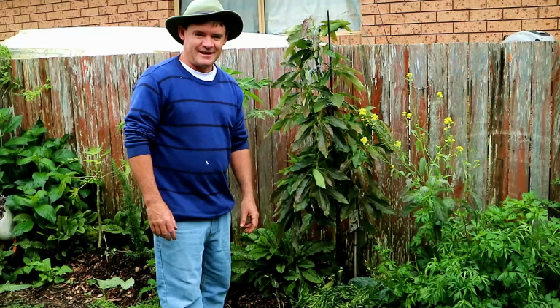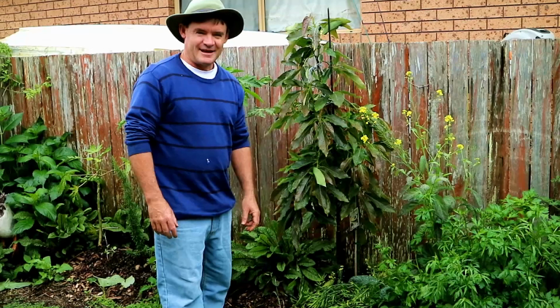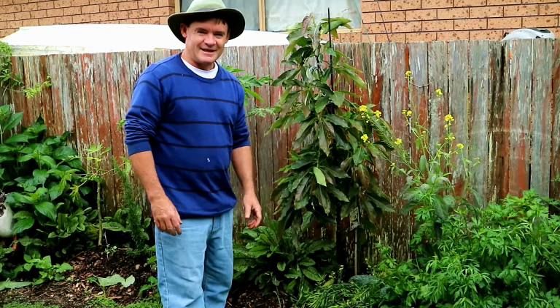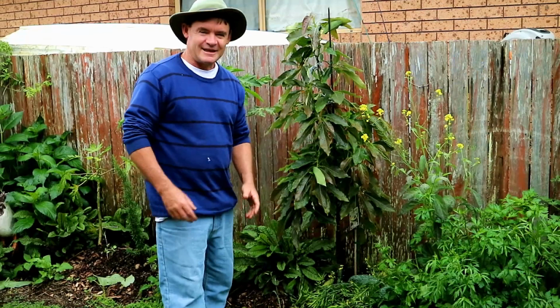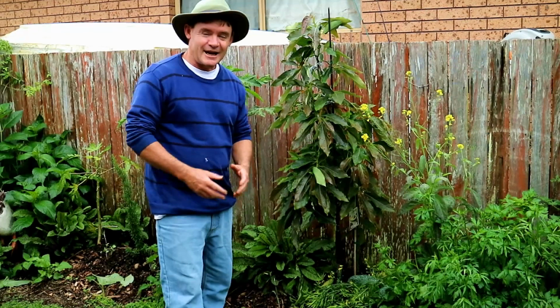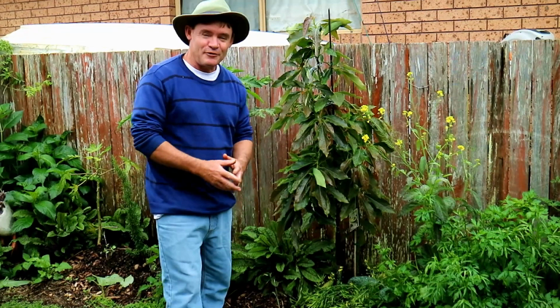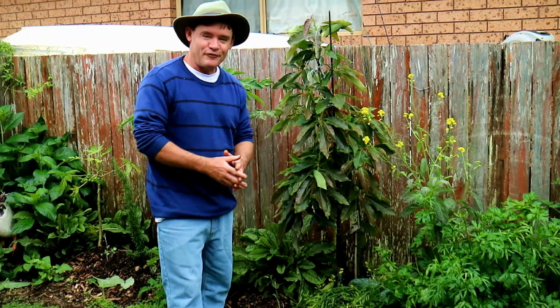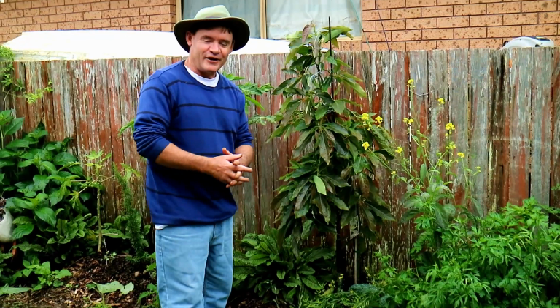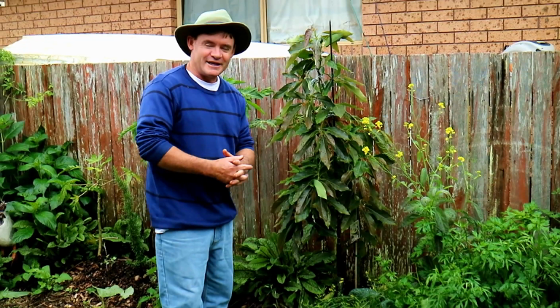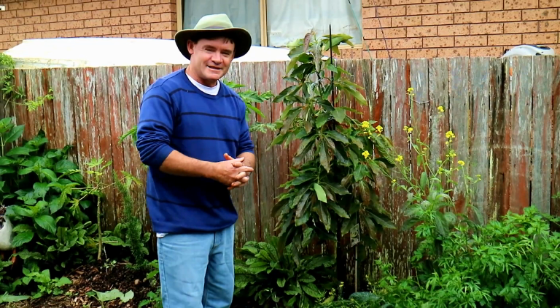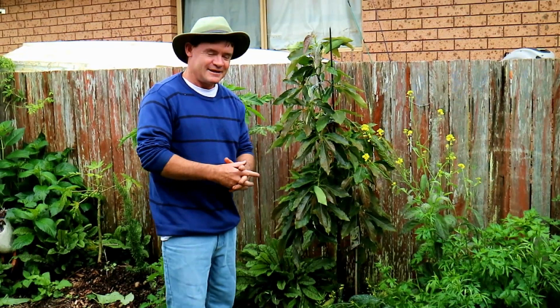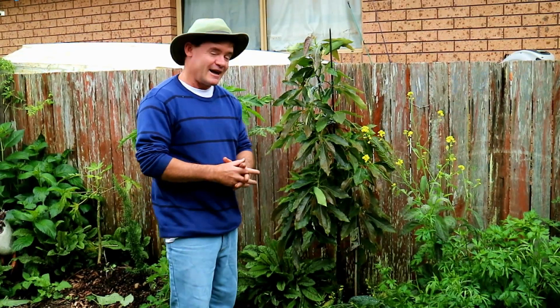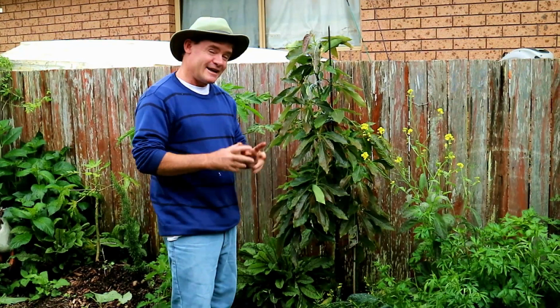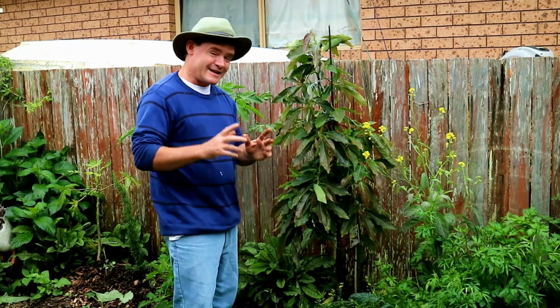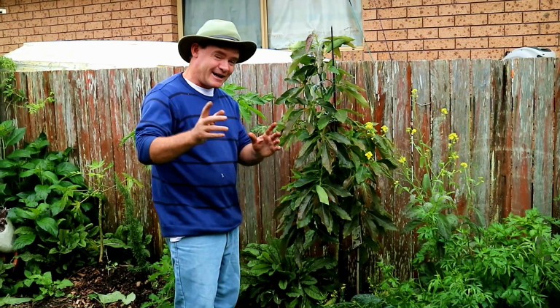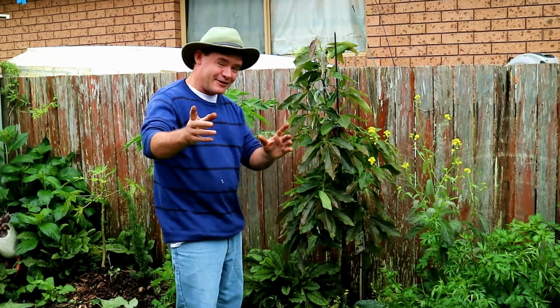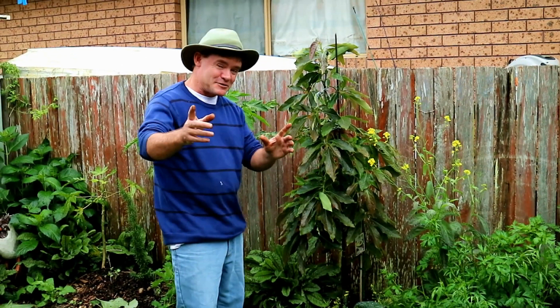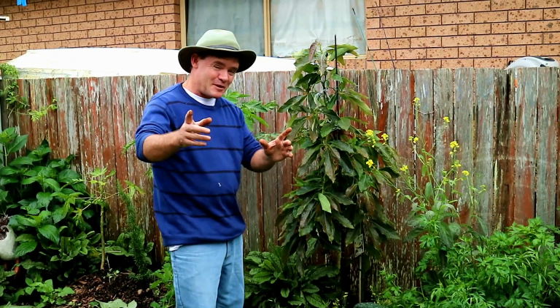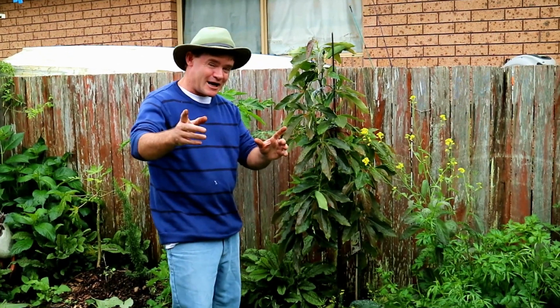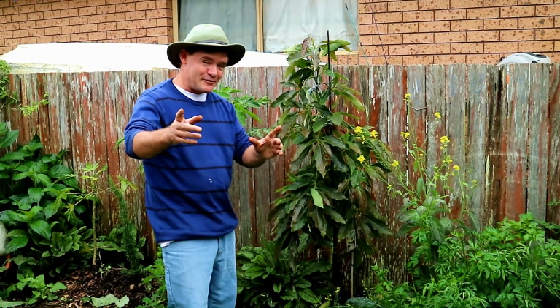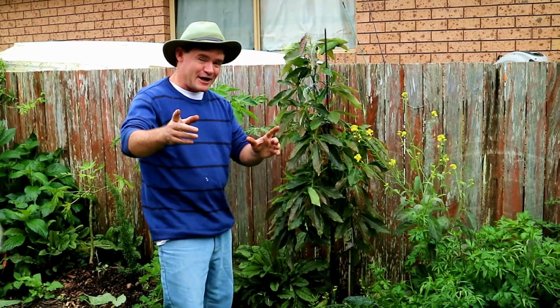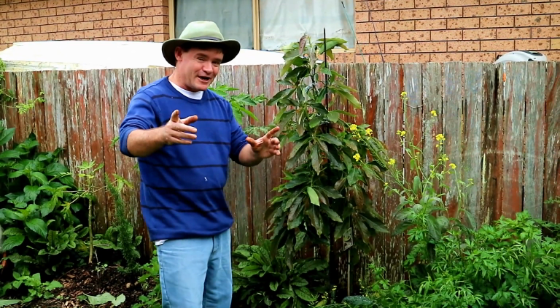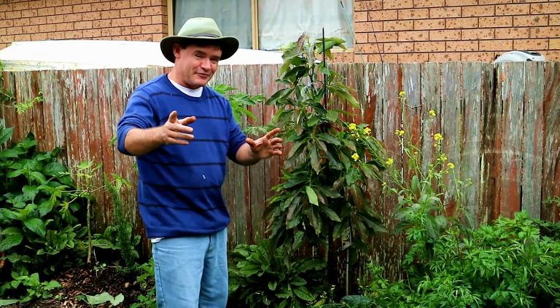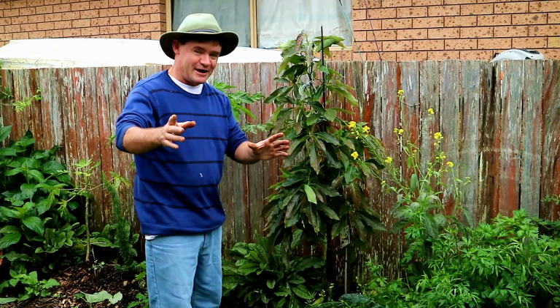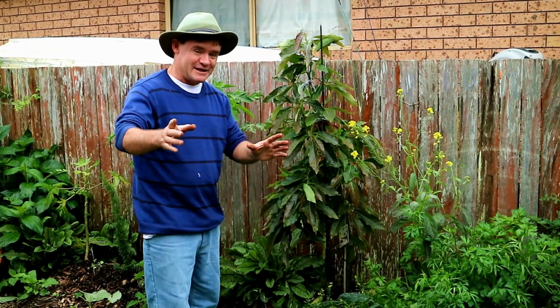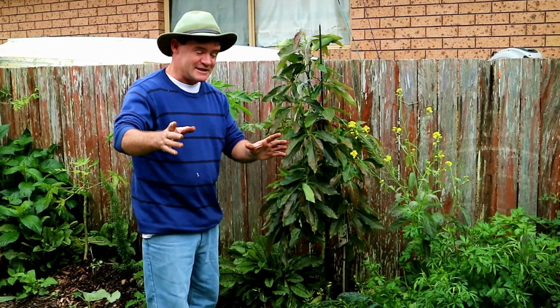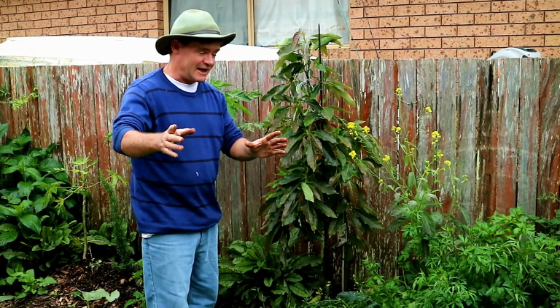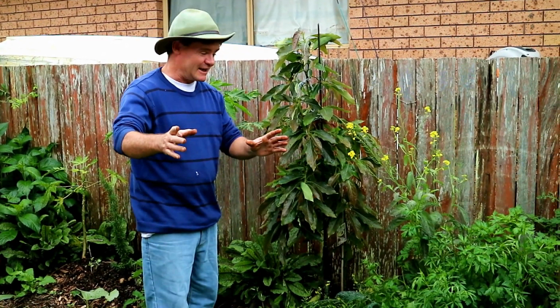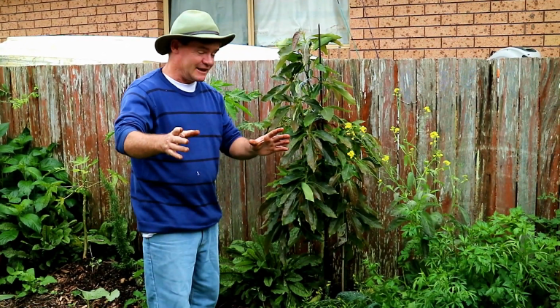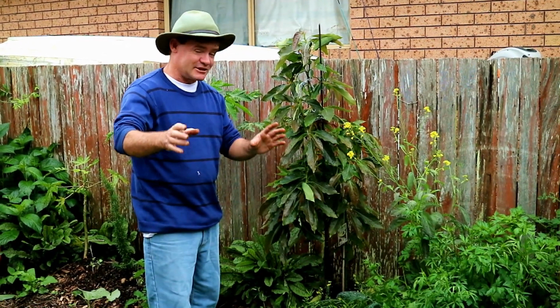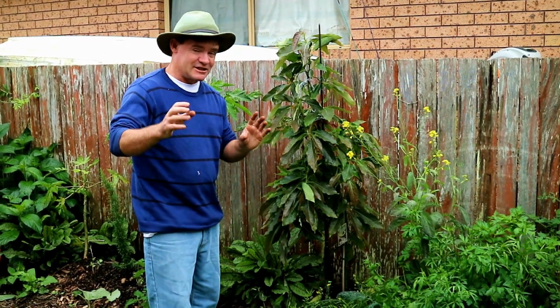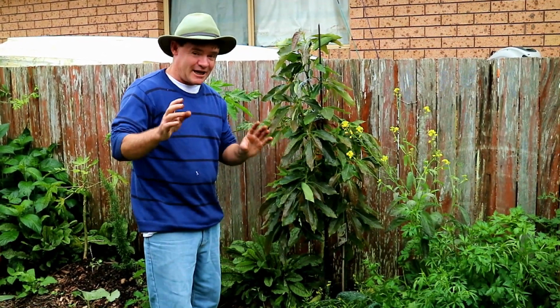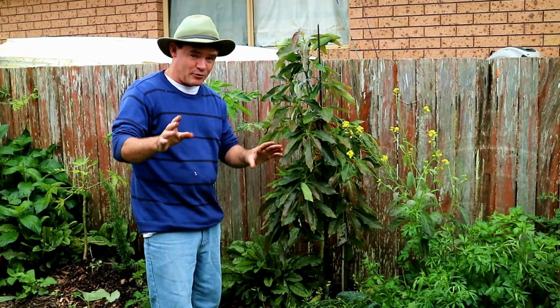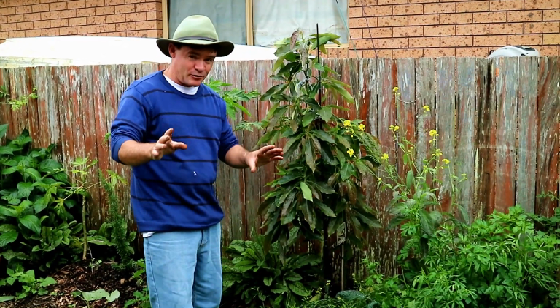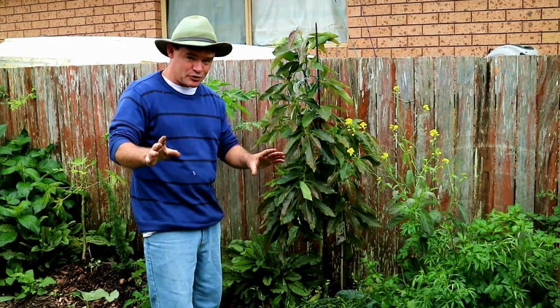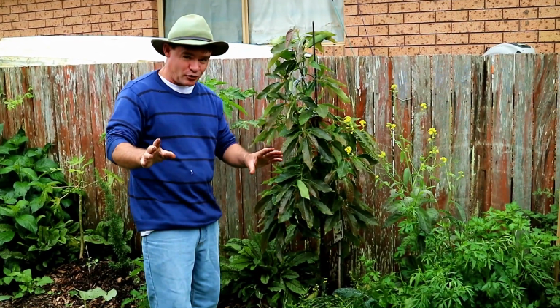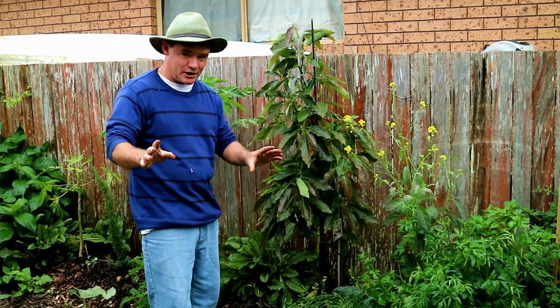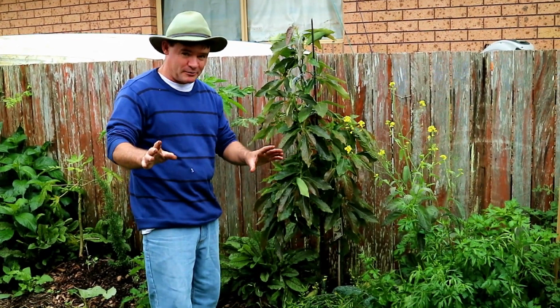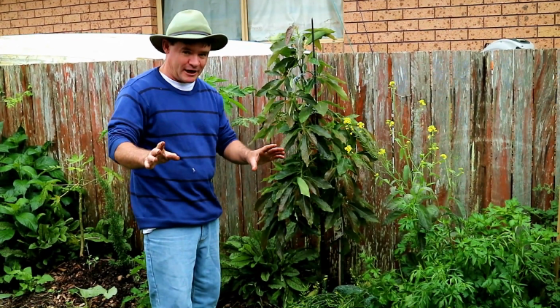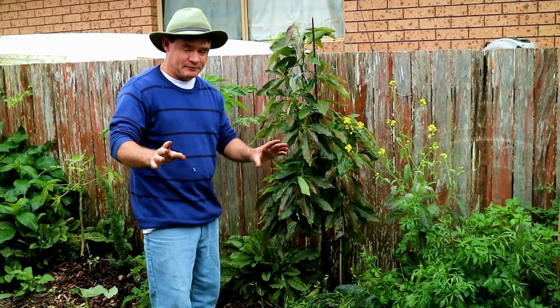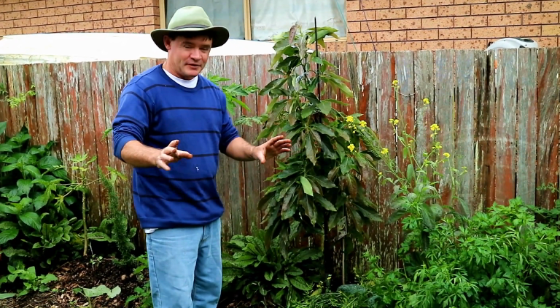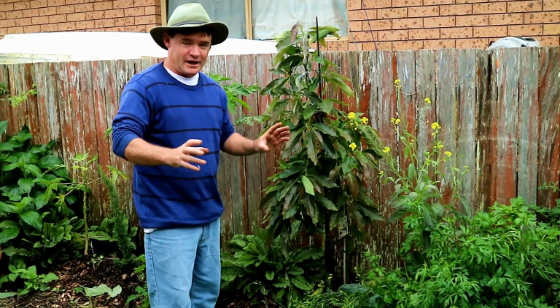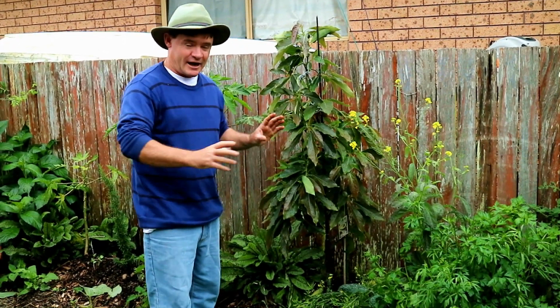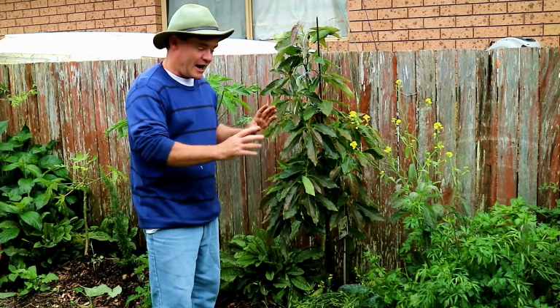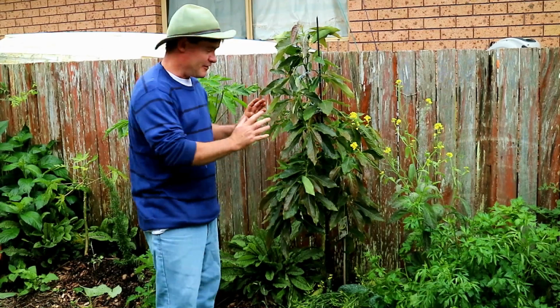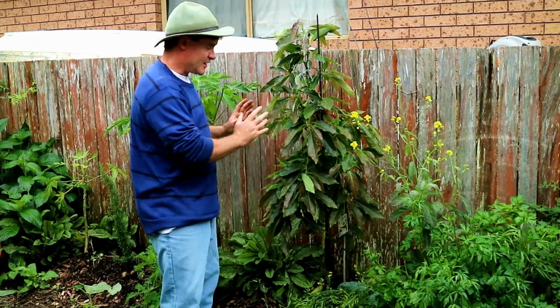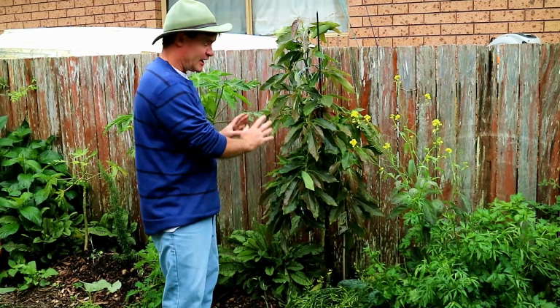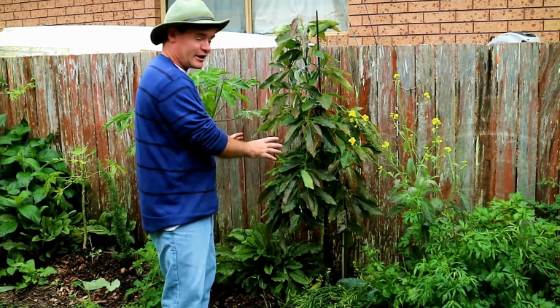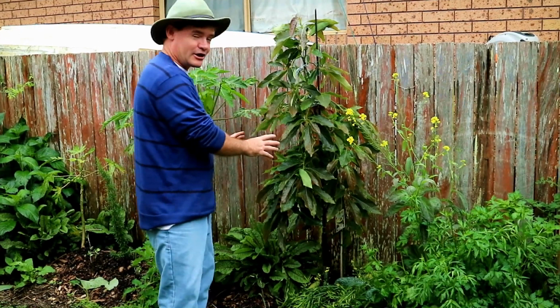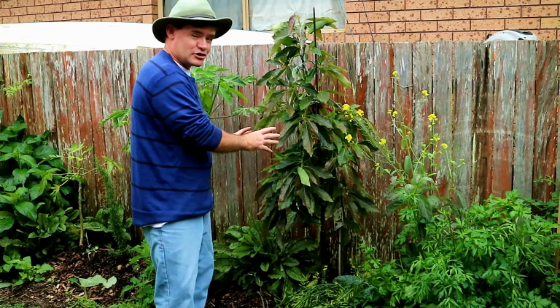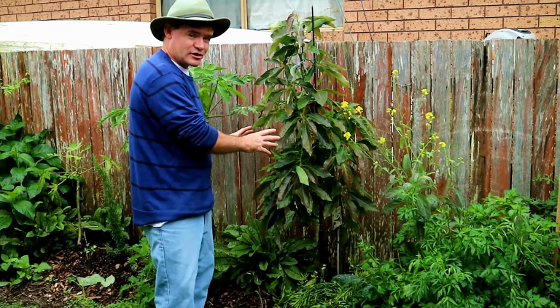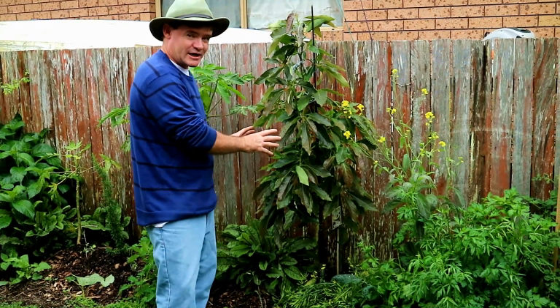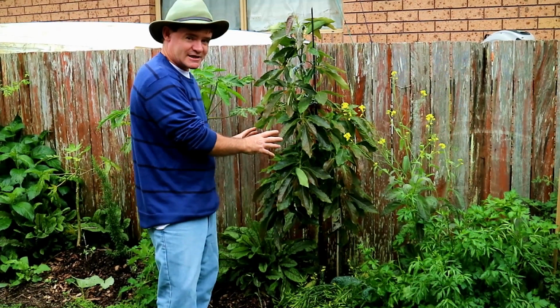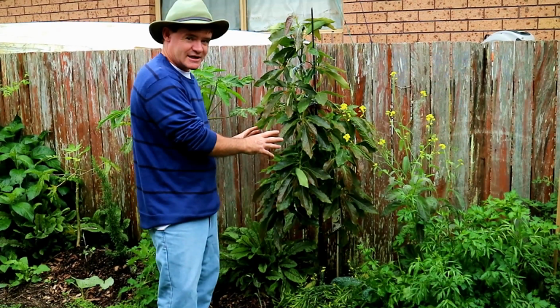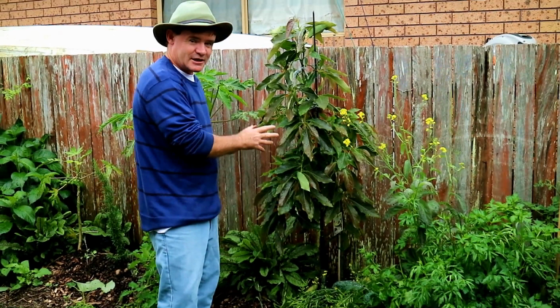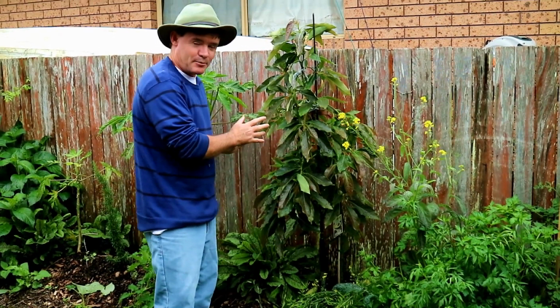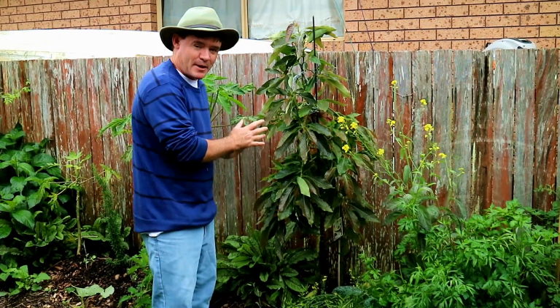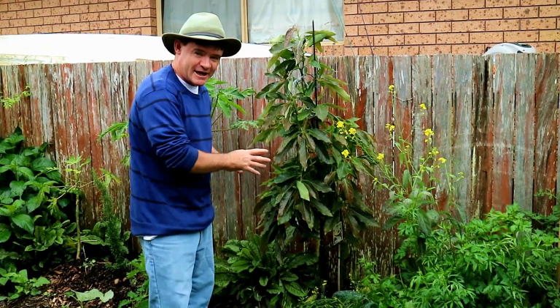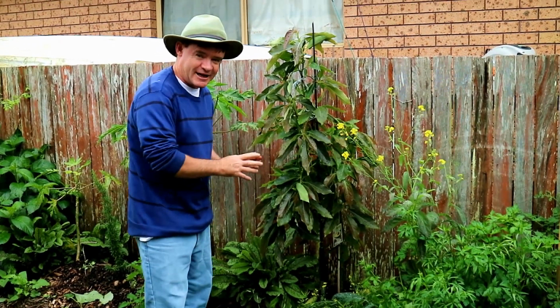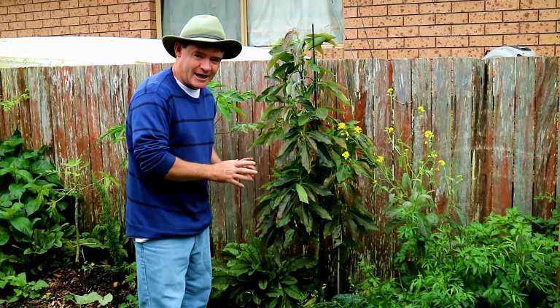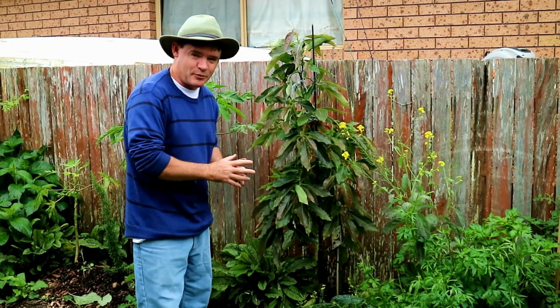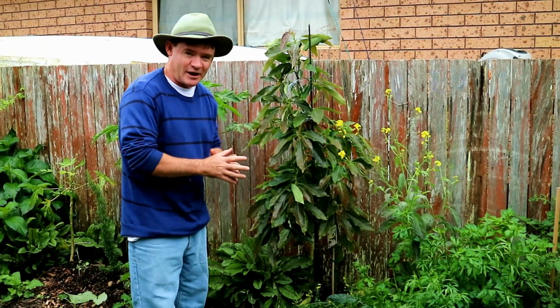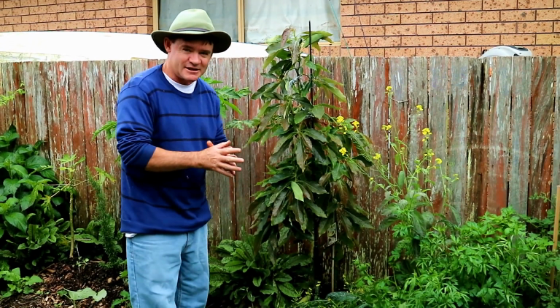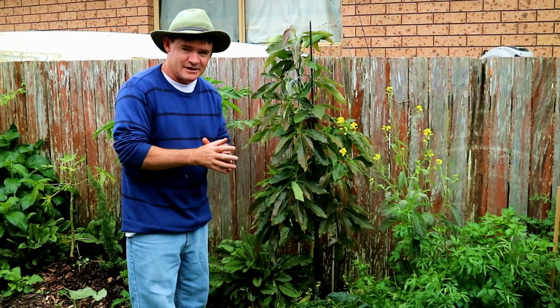G'day my friends, how you going? It's Marty Ware here from Marty's Garden. Today I'm talking about avocado trees — the backyard ones.